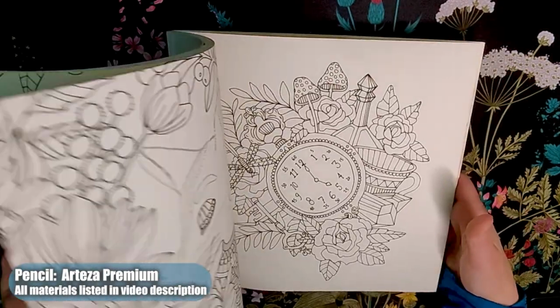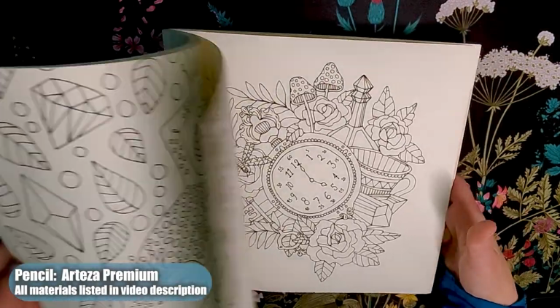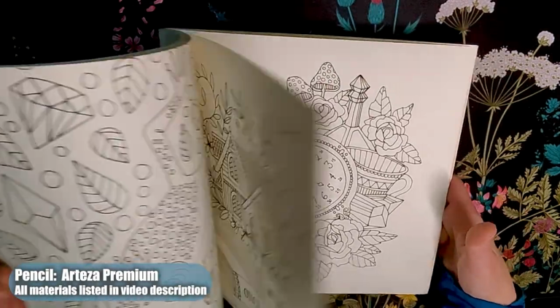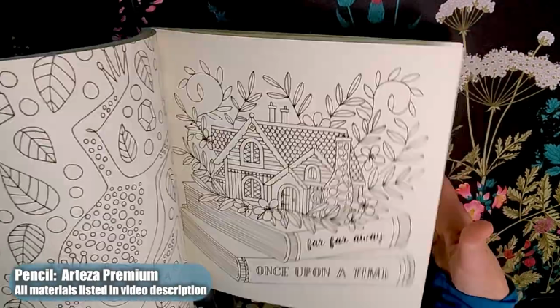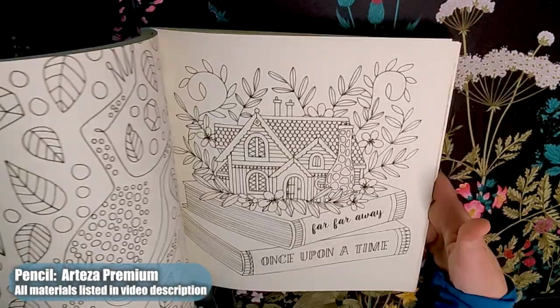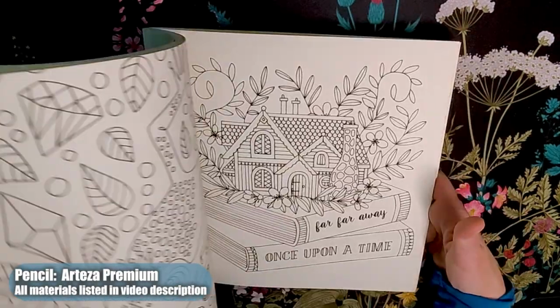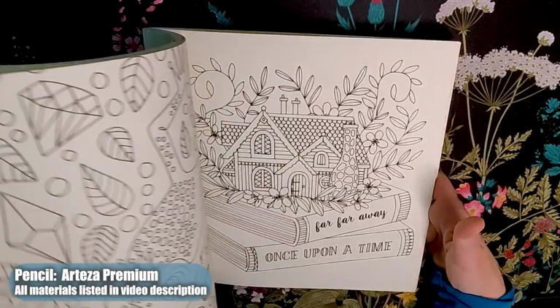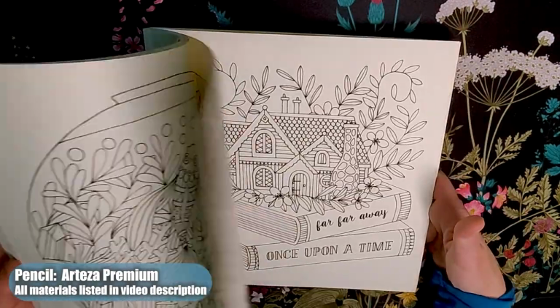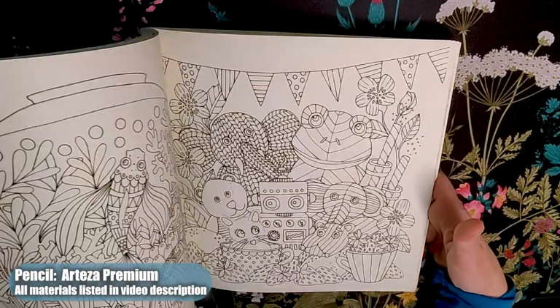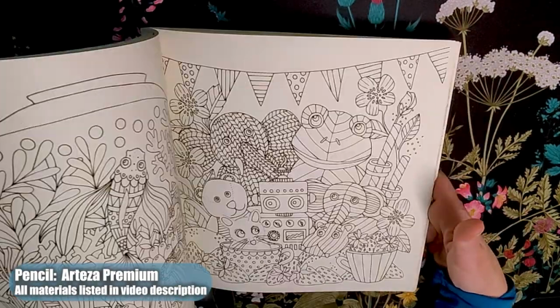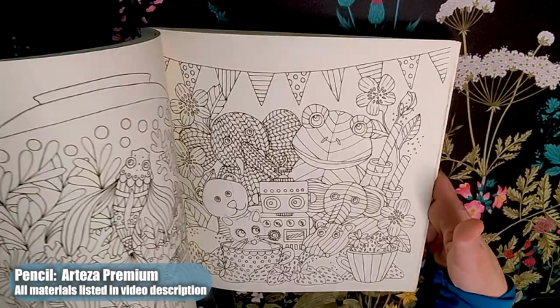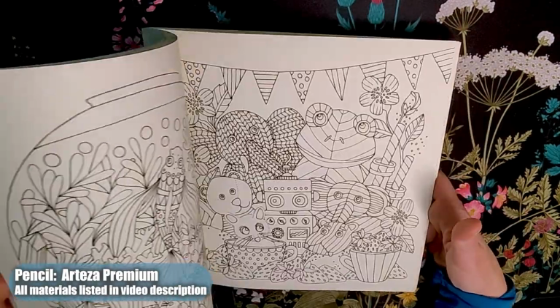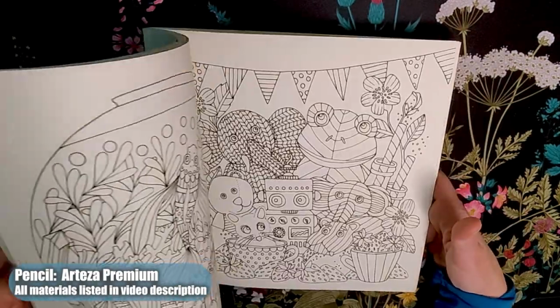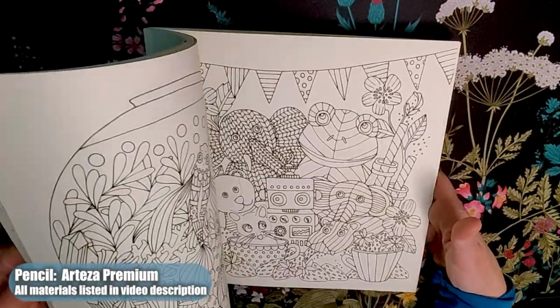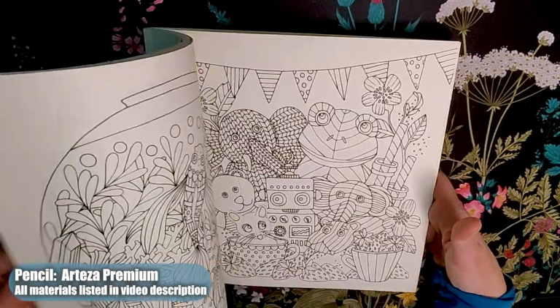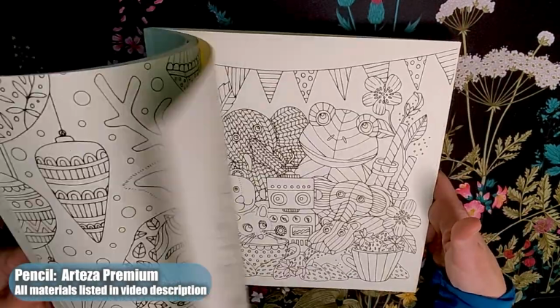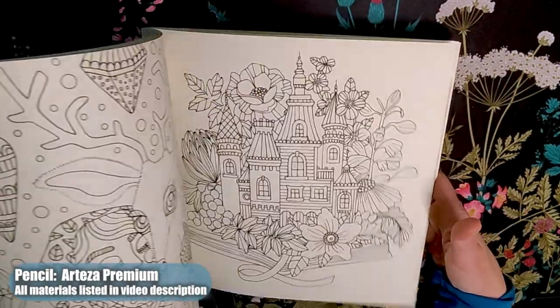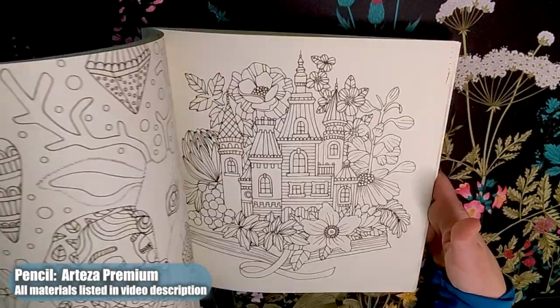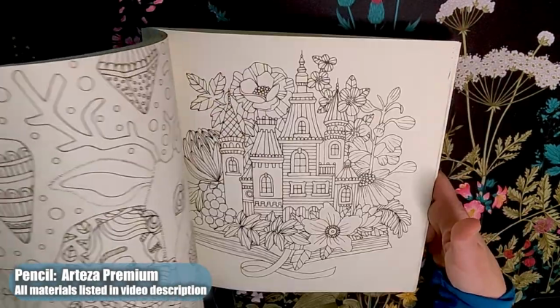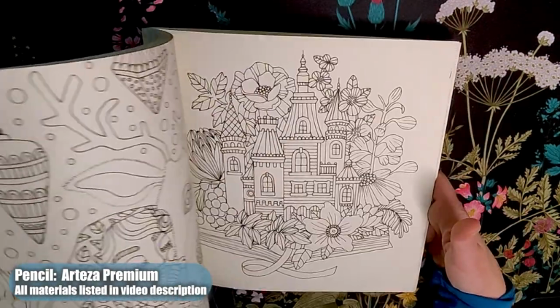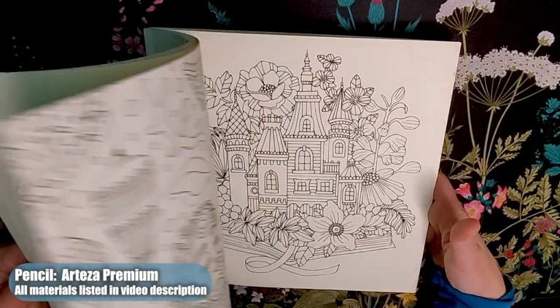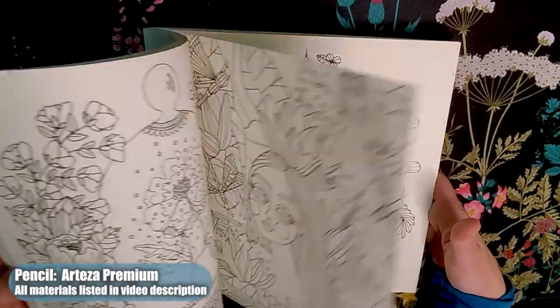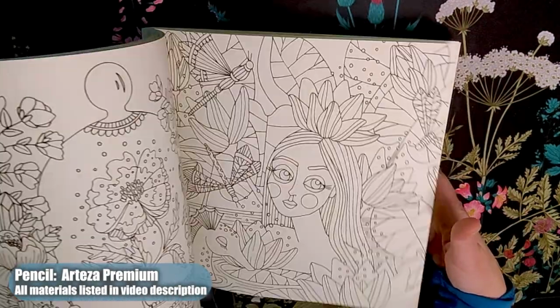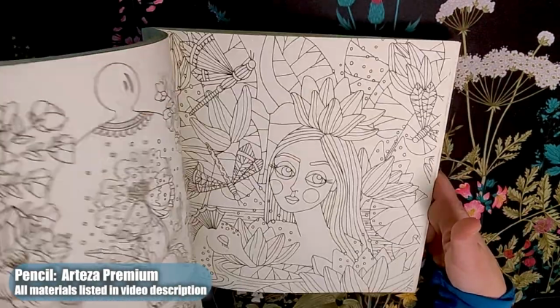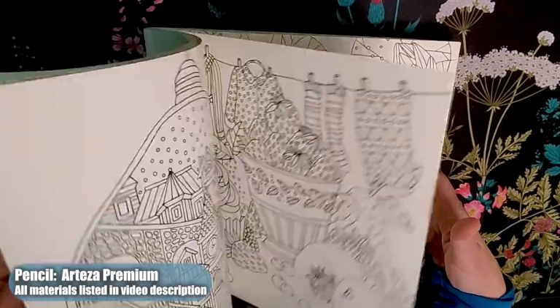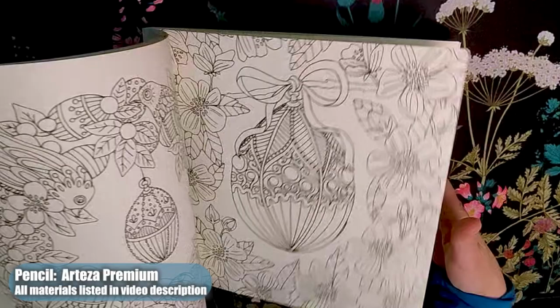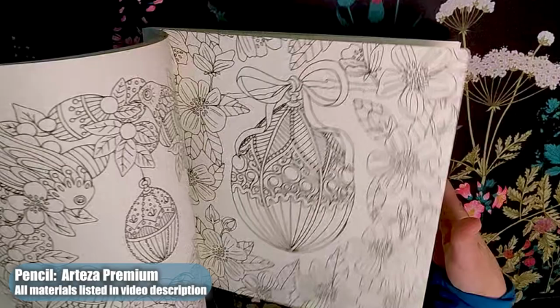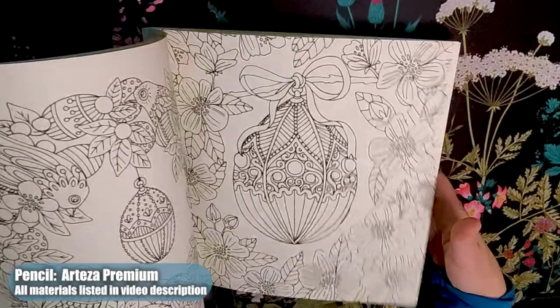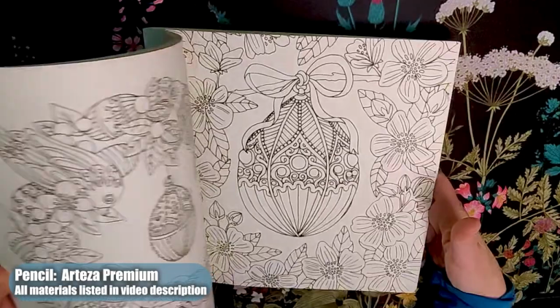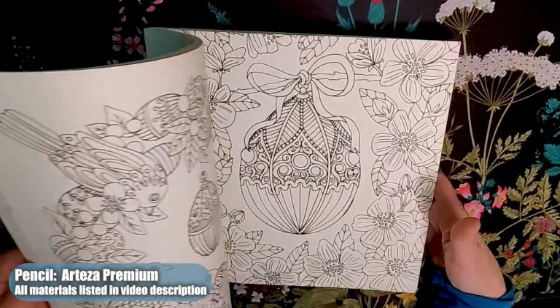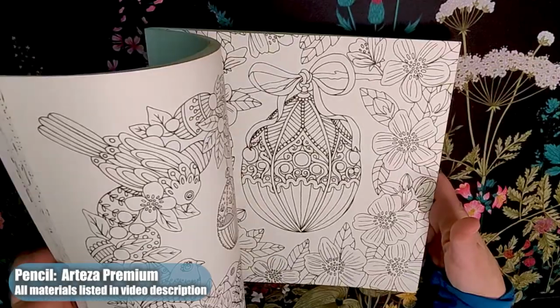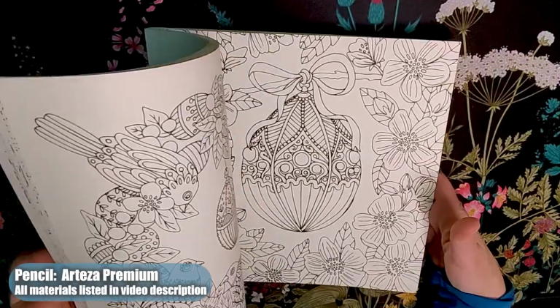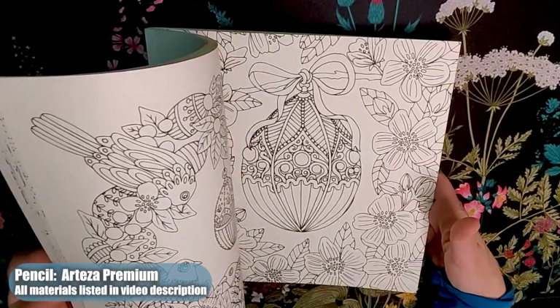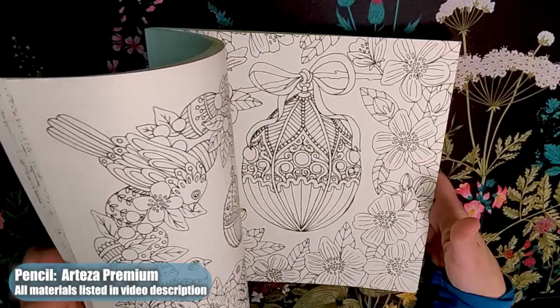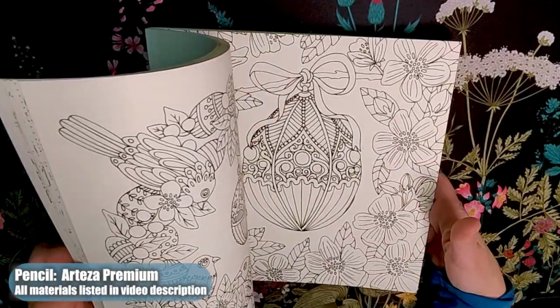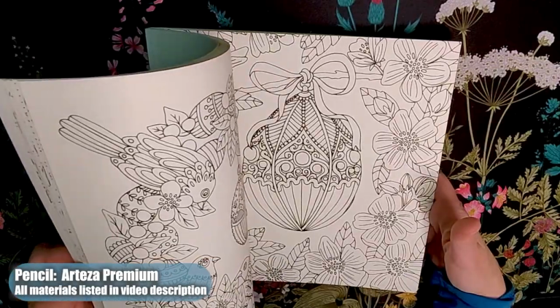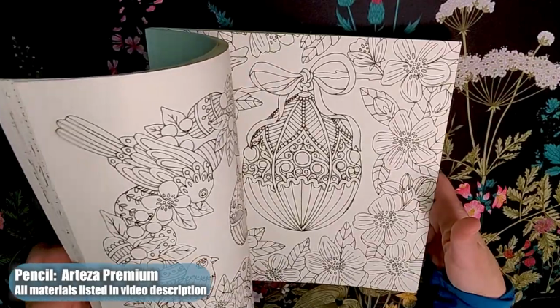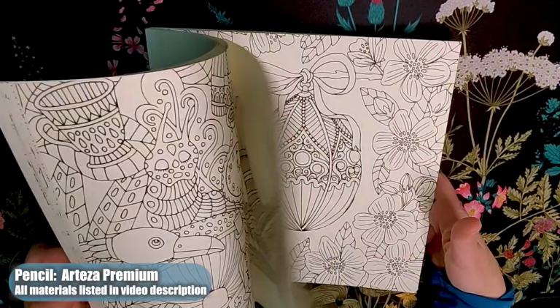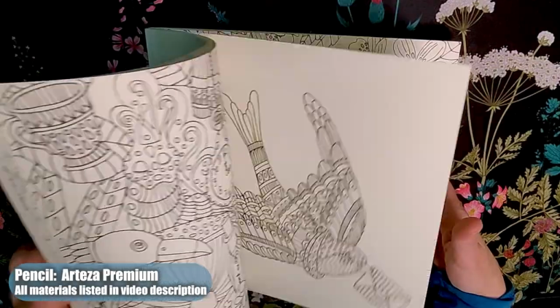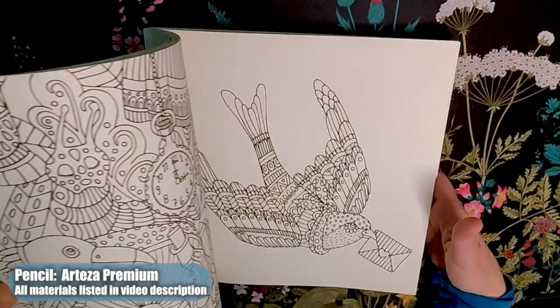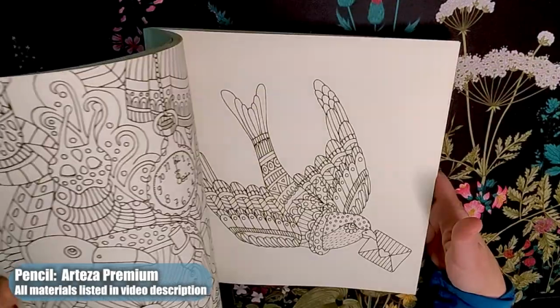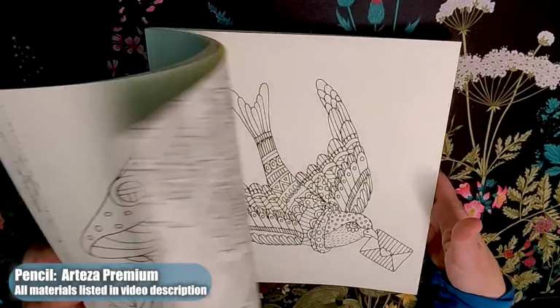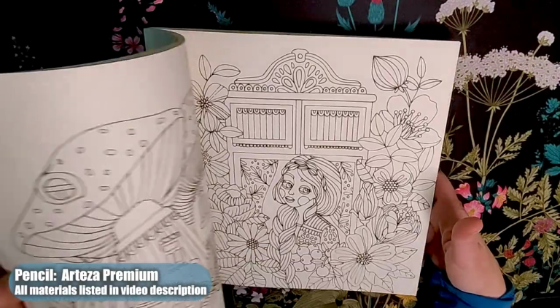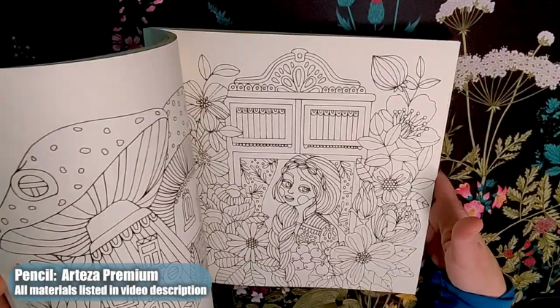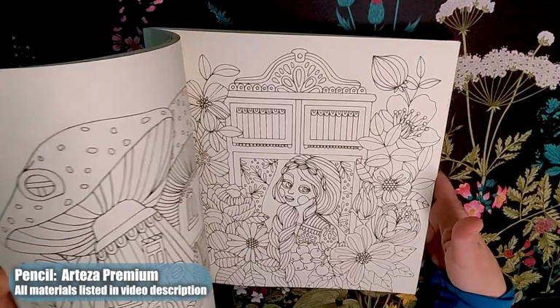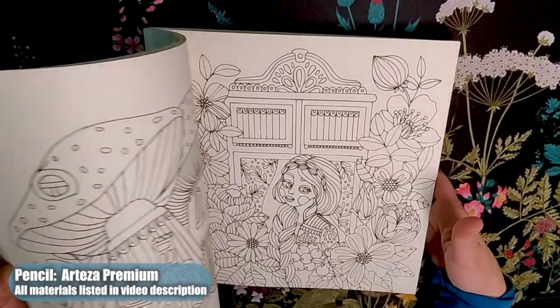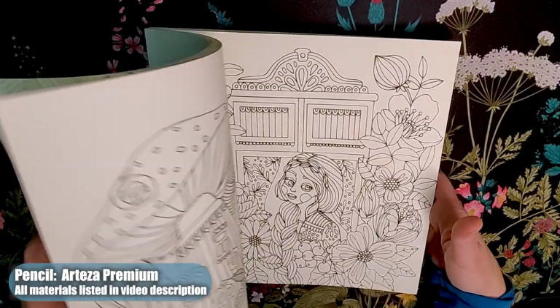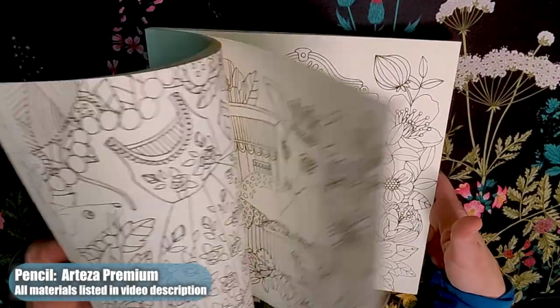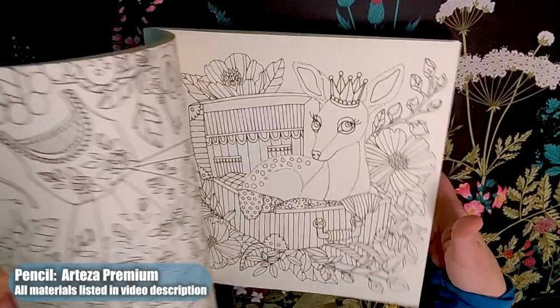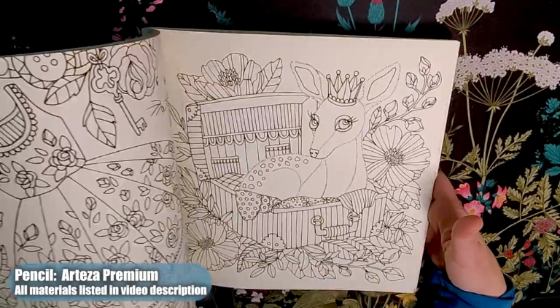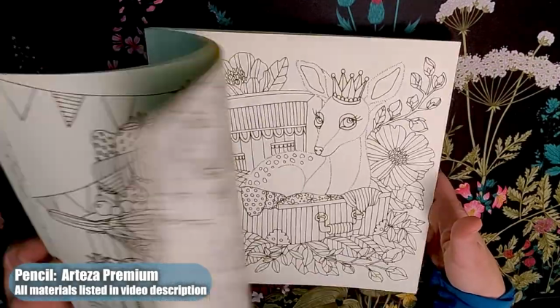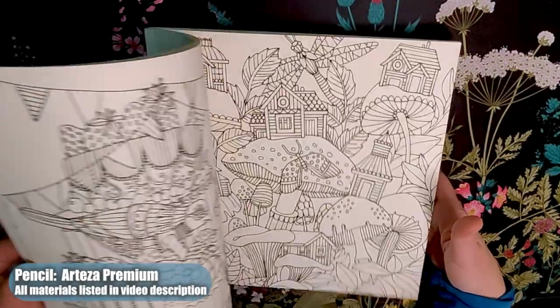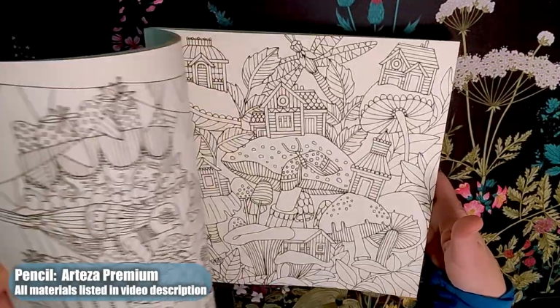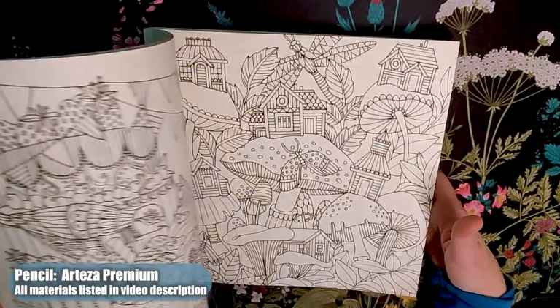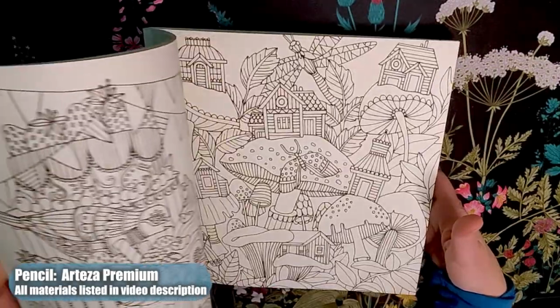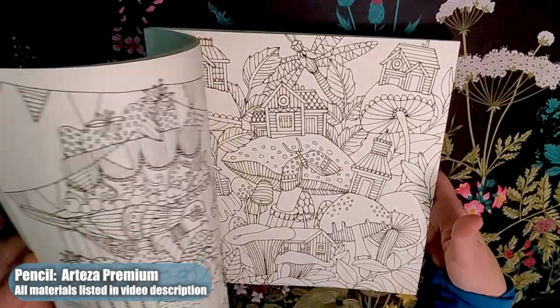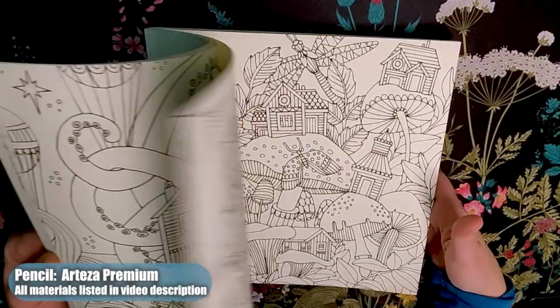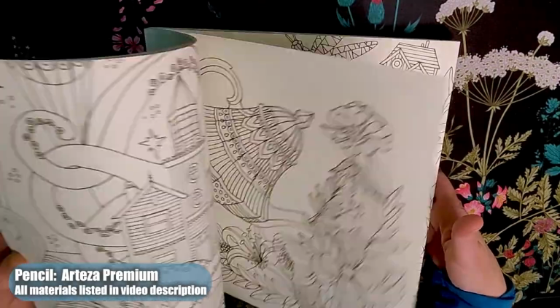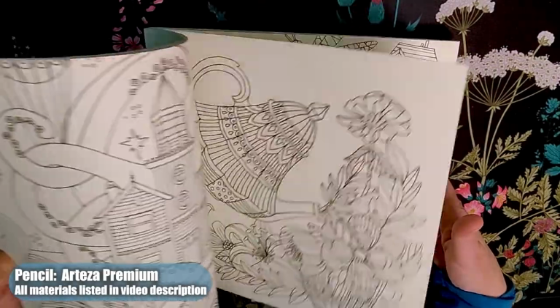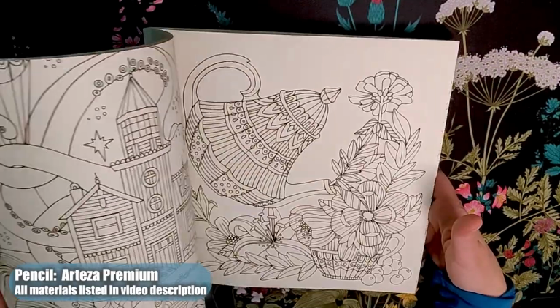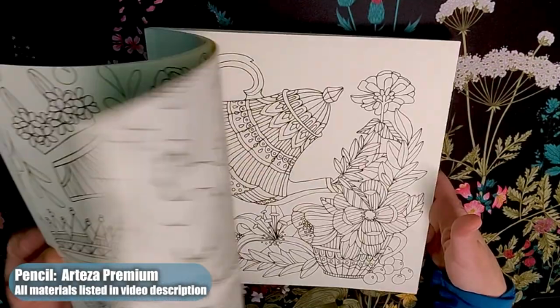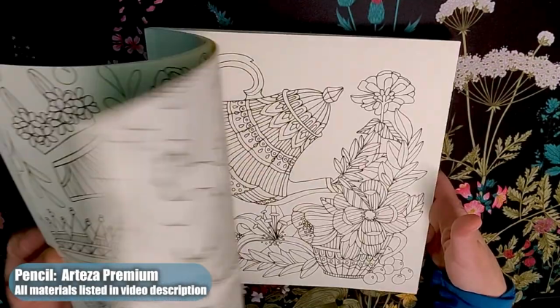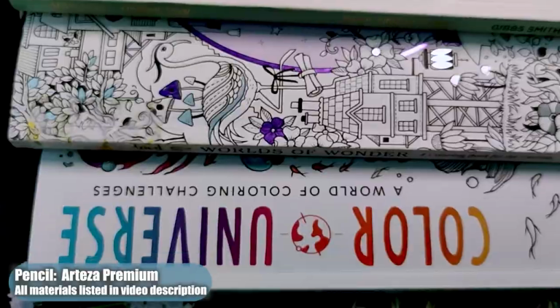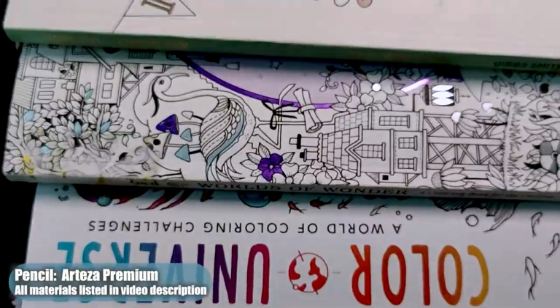This was a really fun month of coloring. I hope your day is treating you well, and thanks for watching my completed pages.